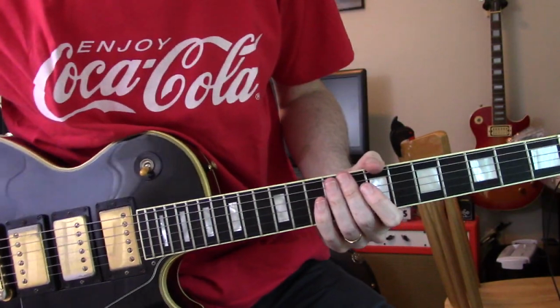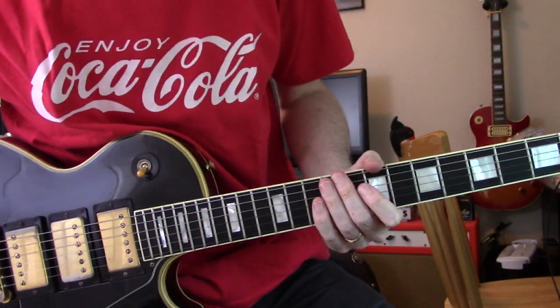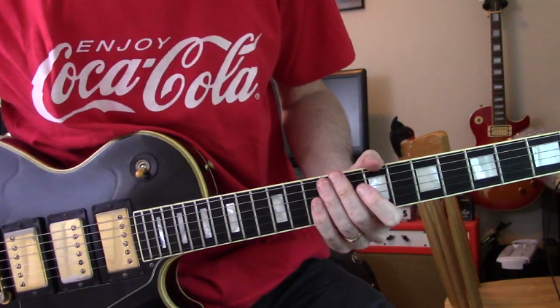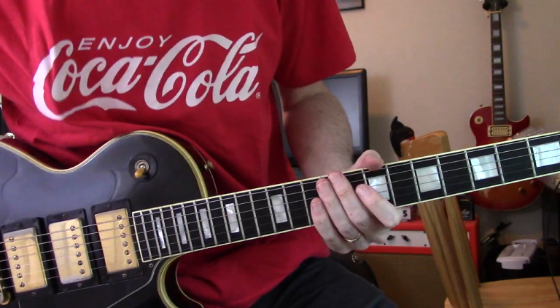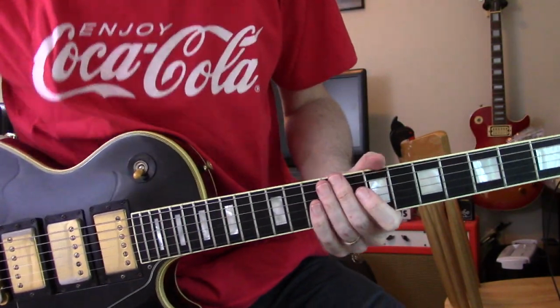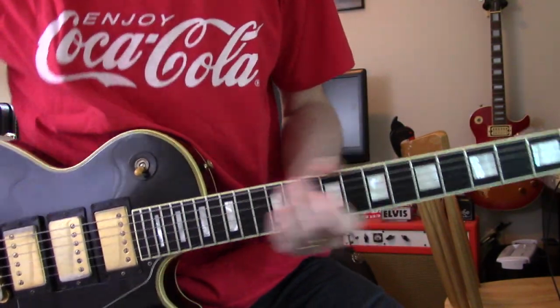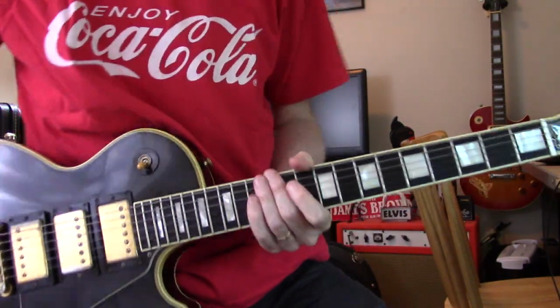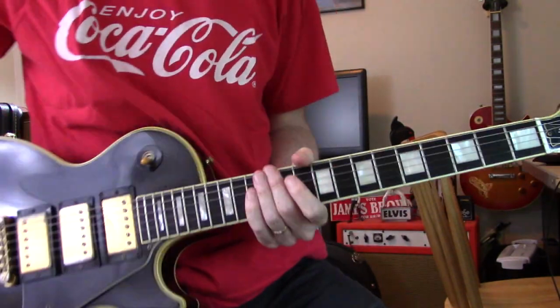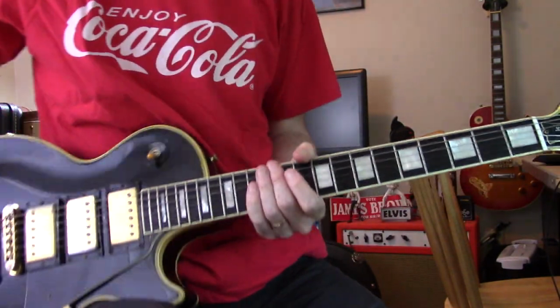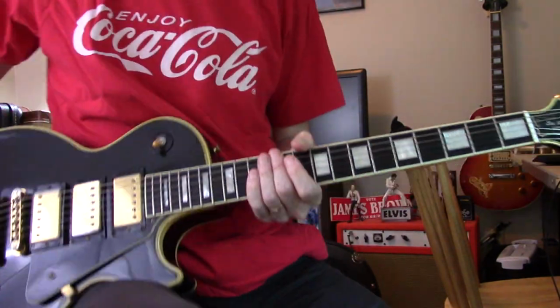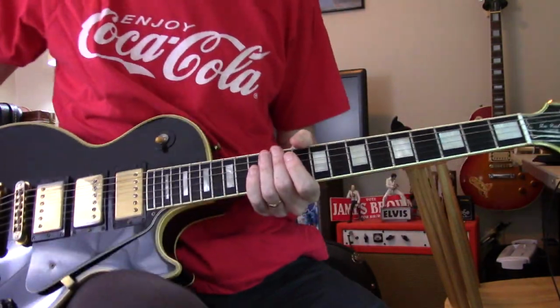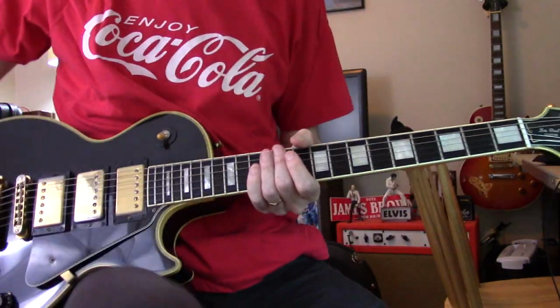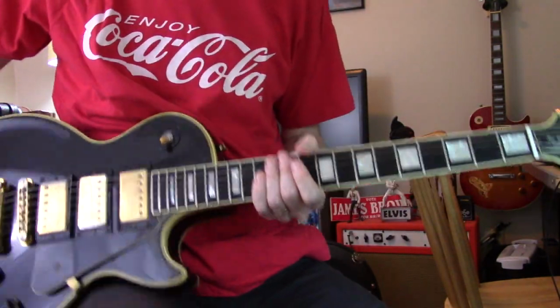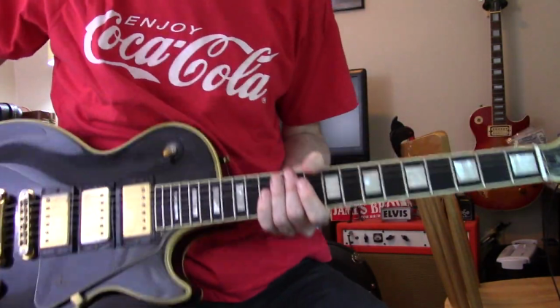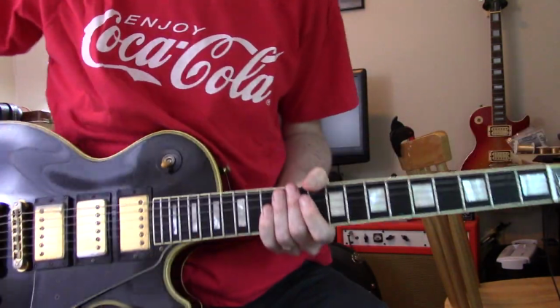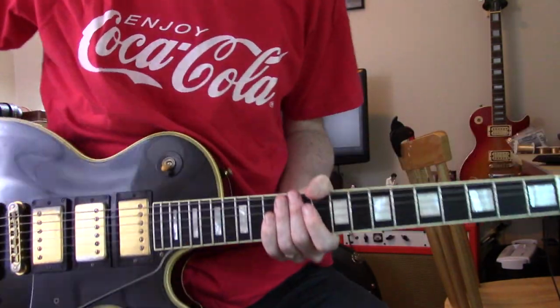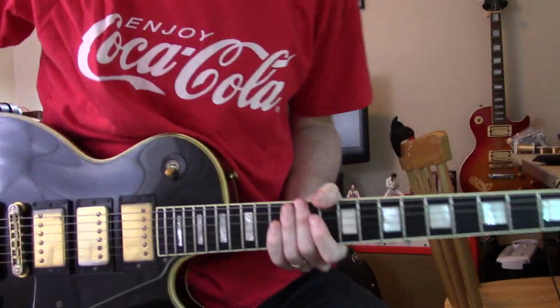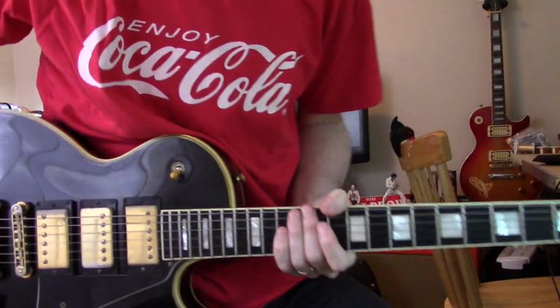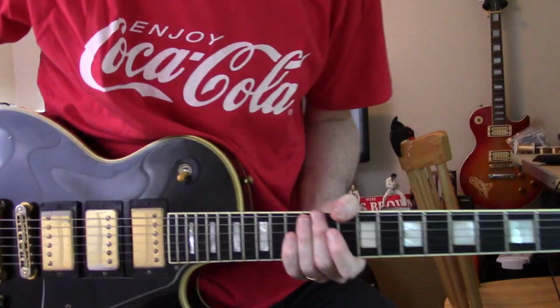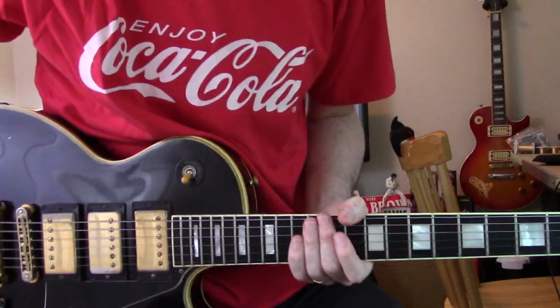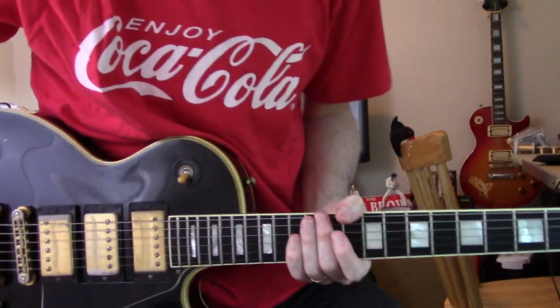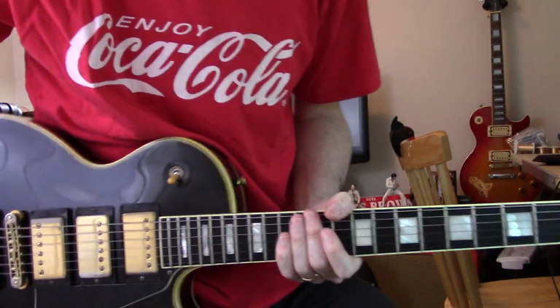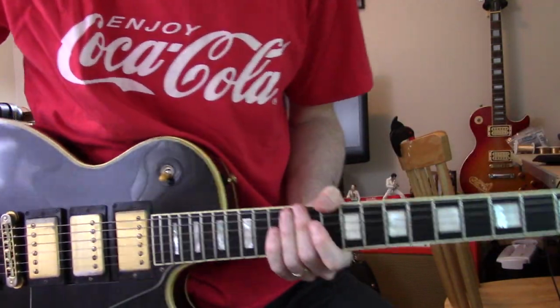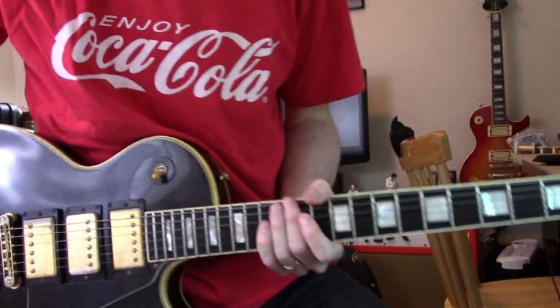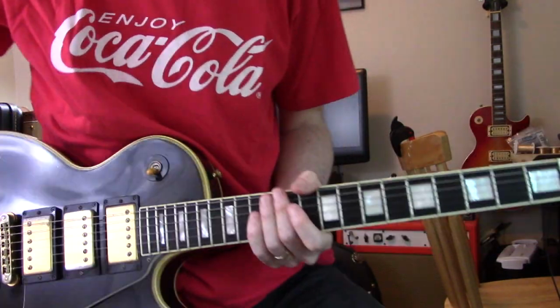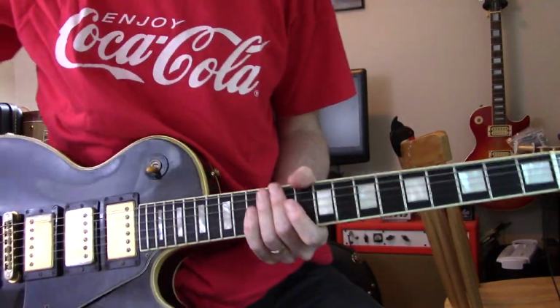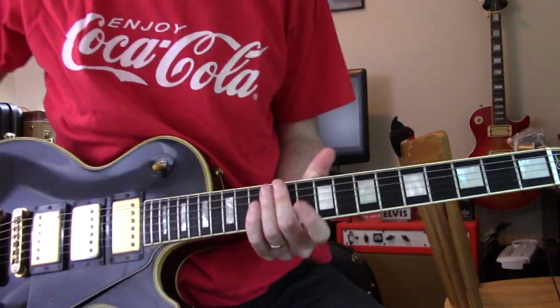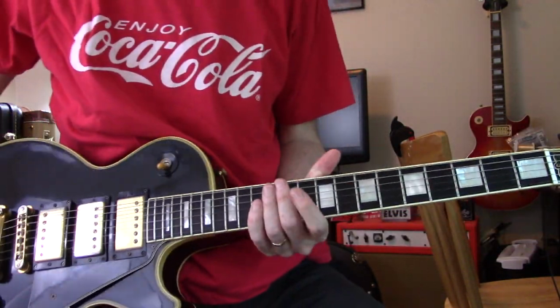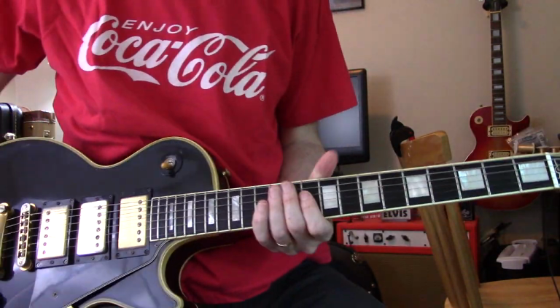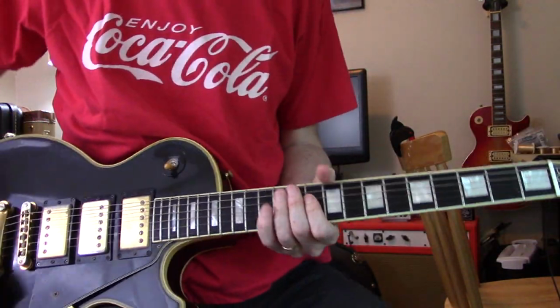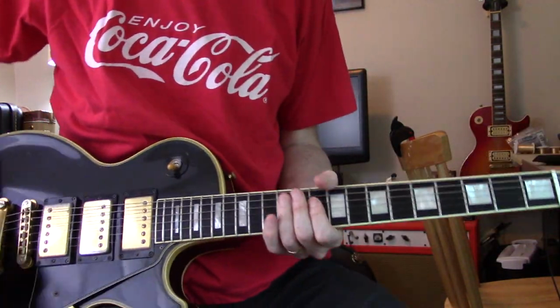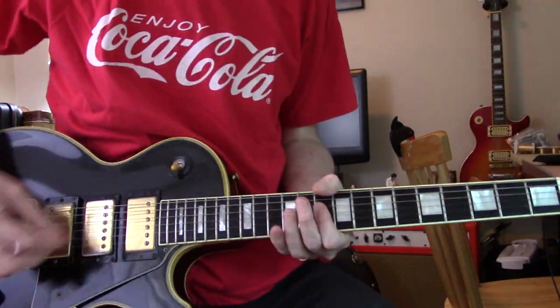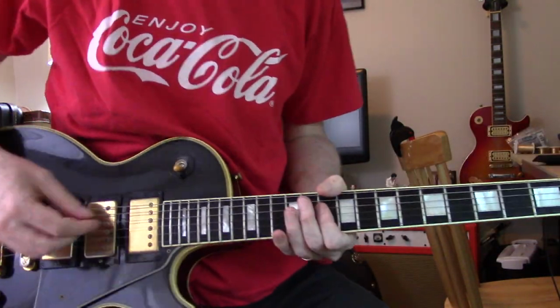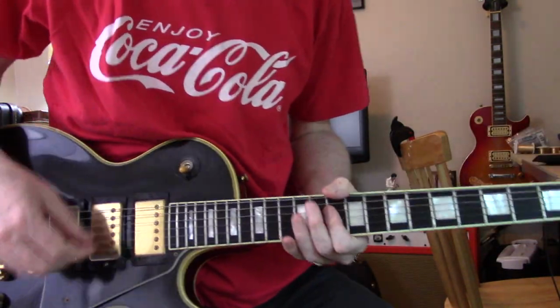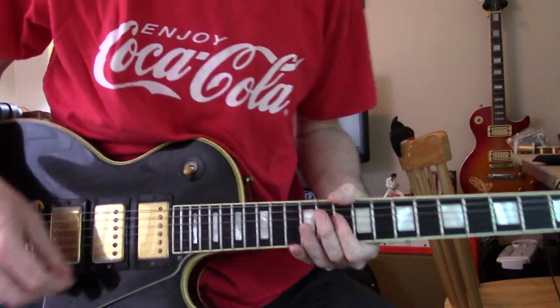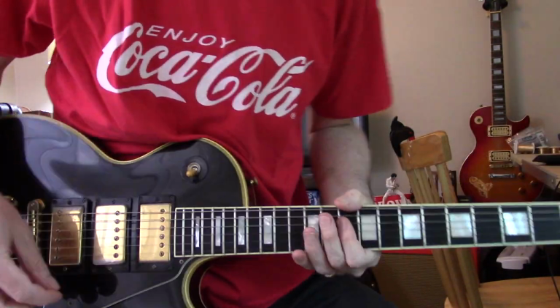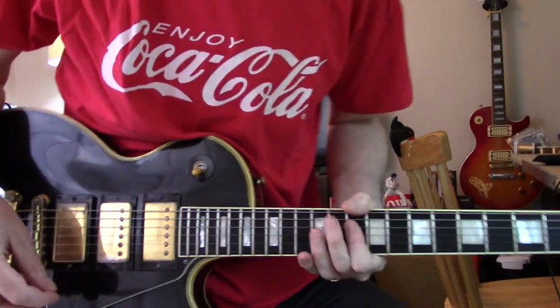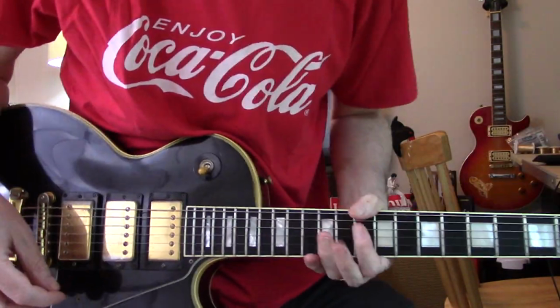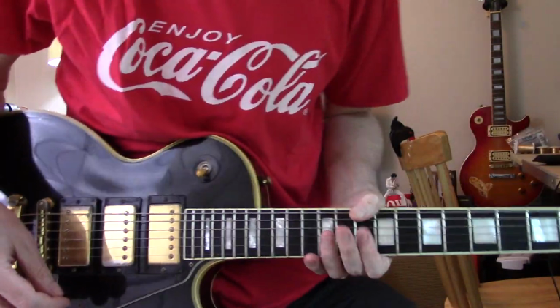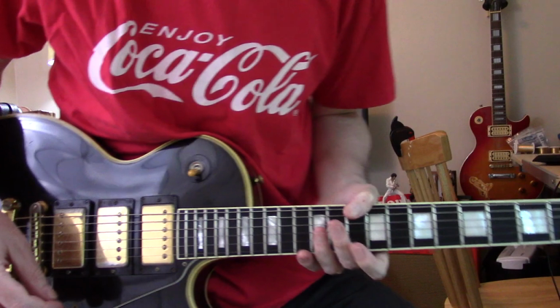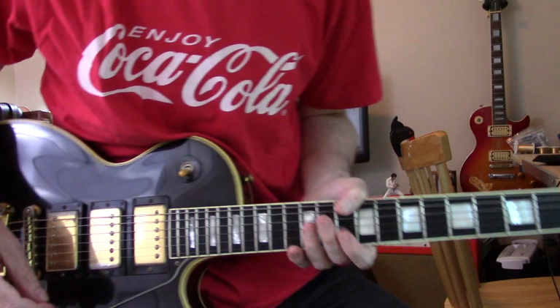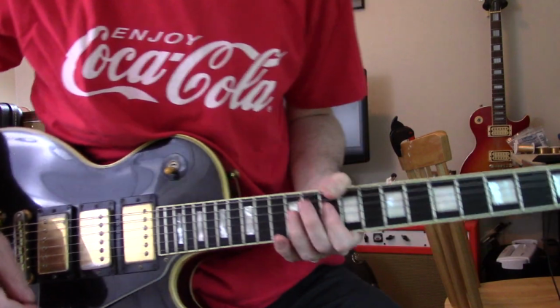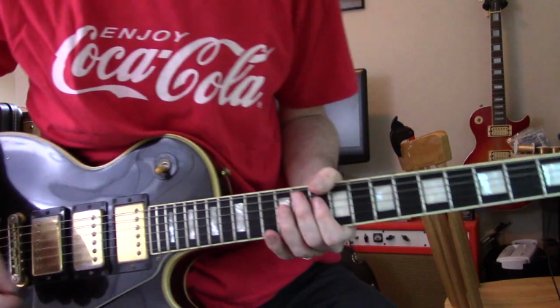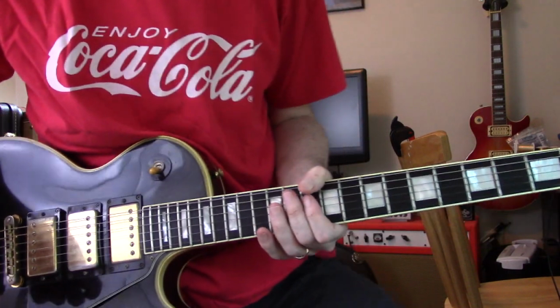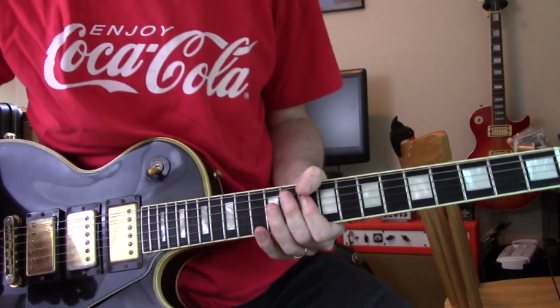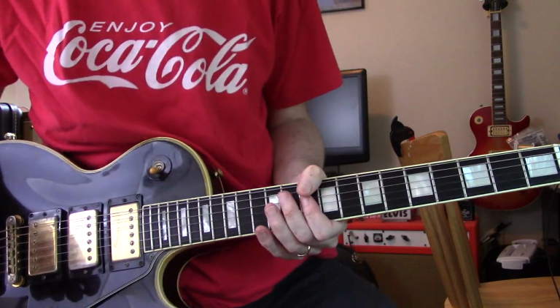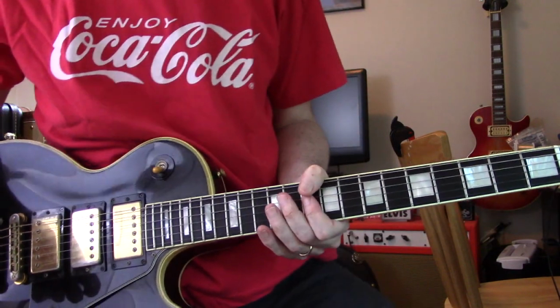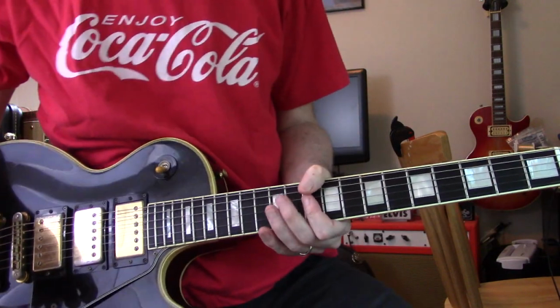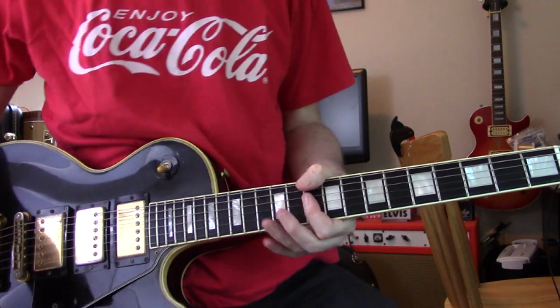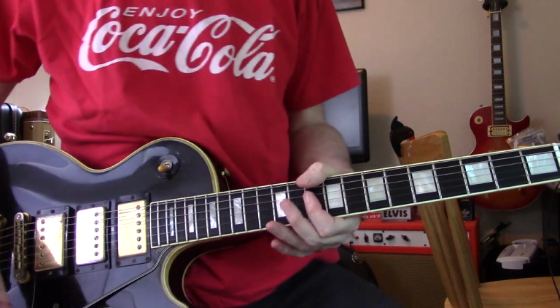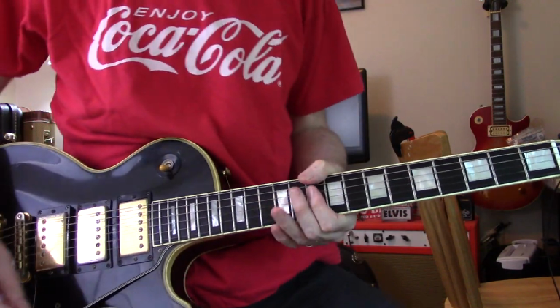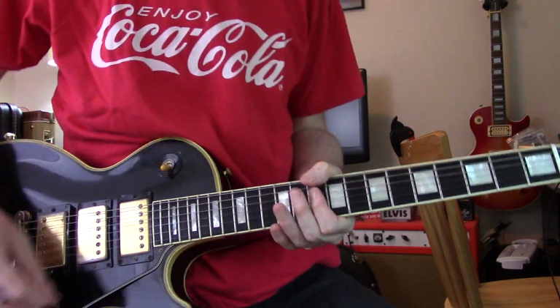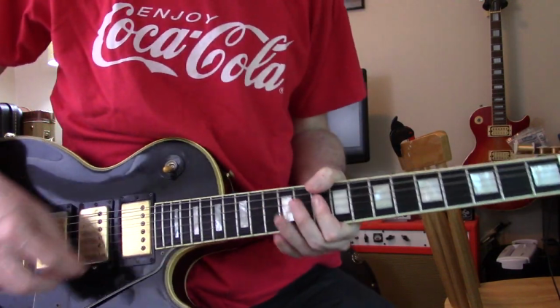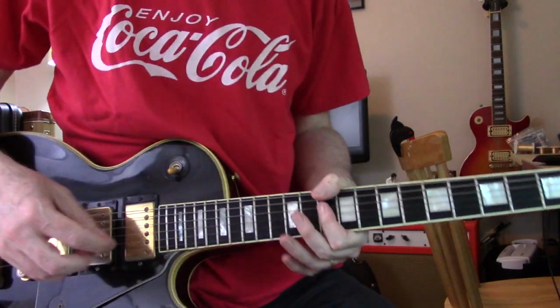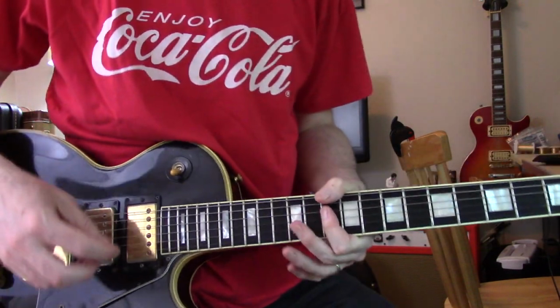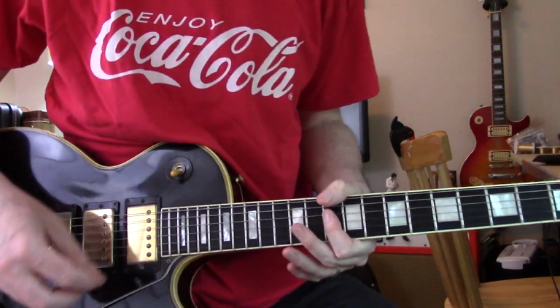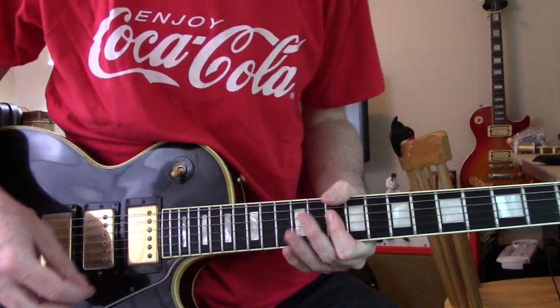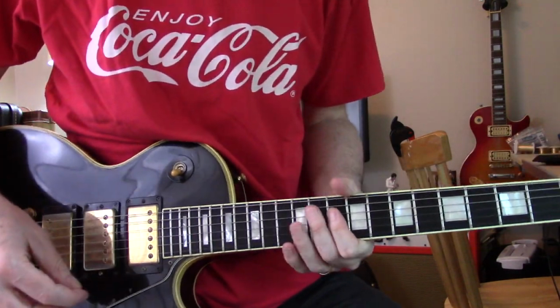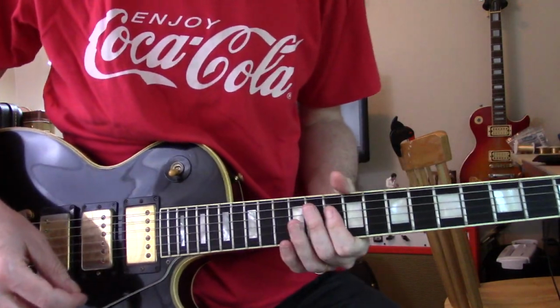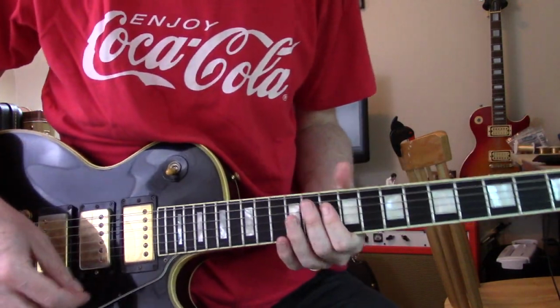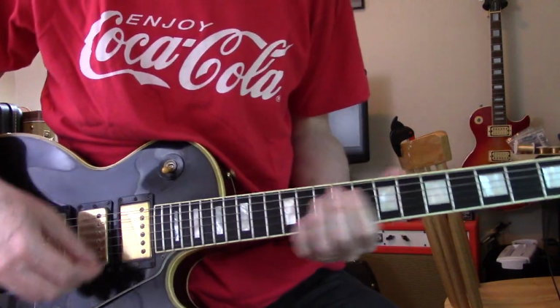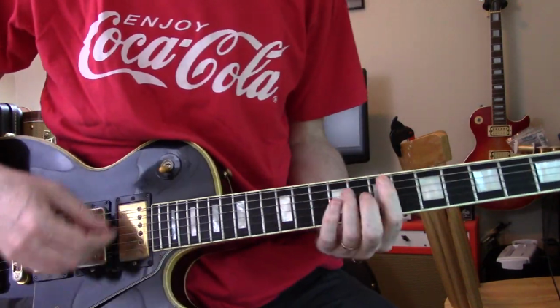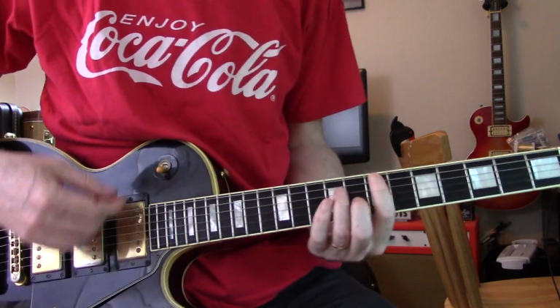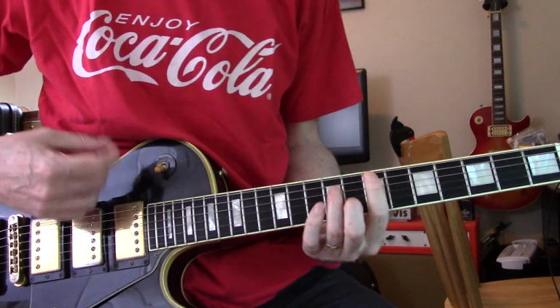Hey all, how about a Clash tune? Almost more of a piano song than a guitar tune, but there is a guitar here of course.